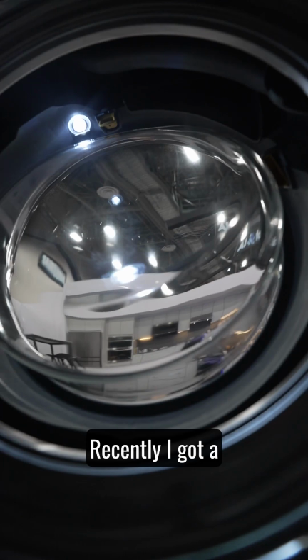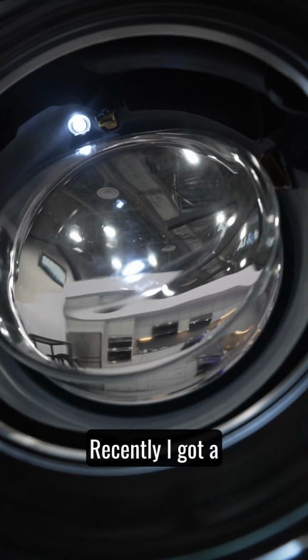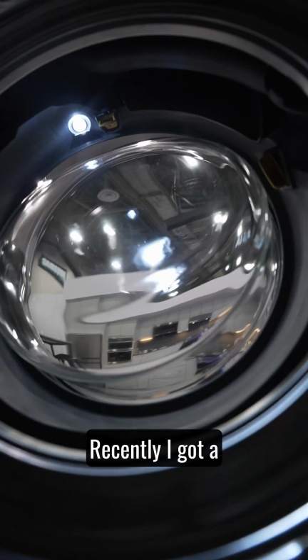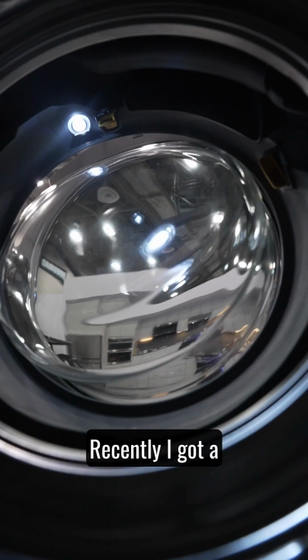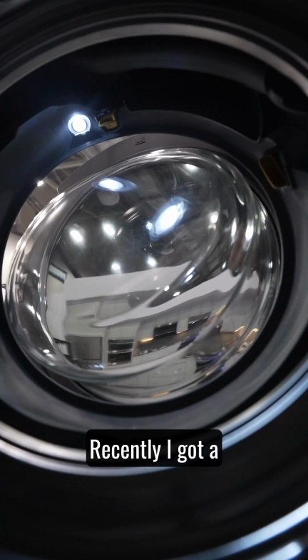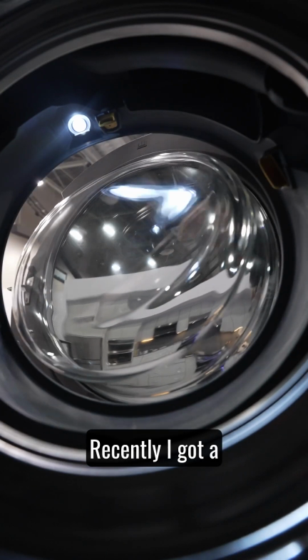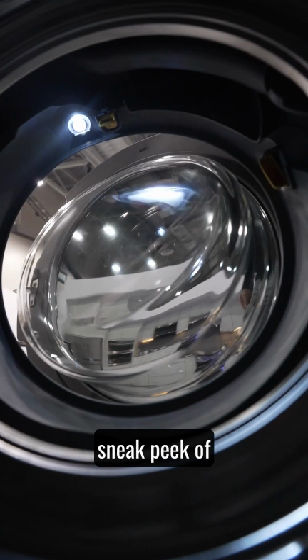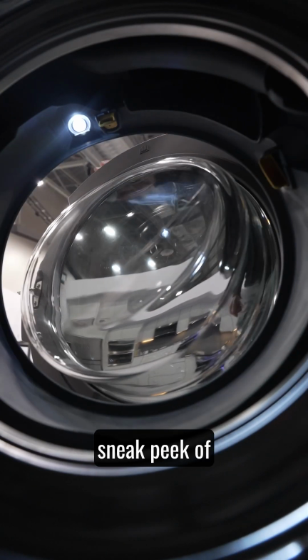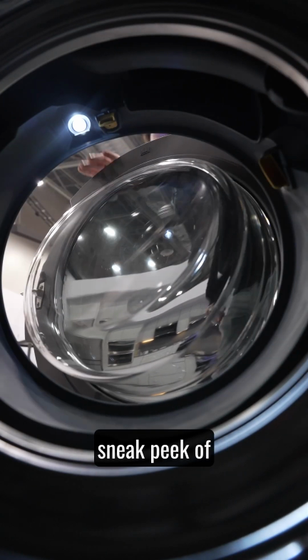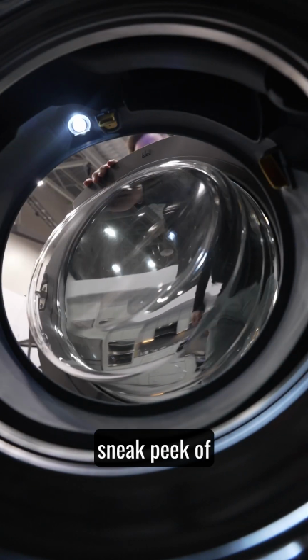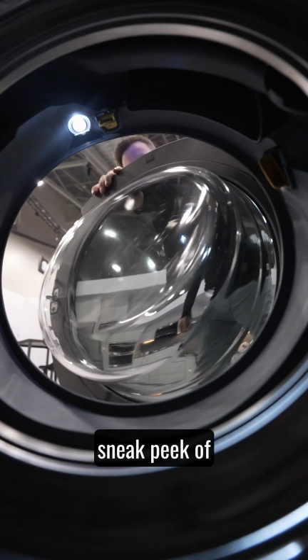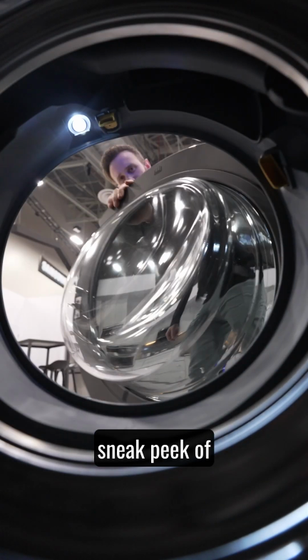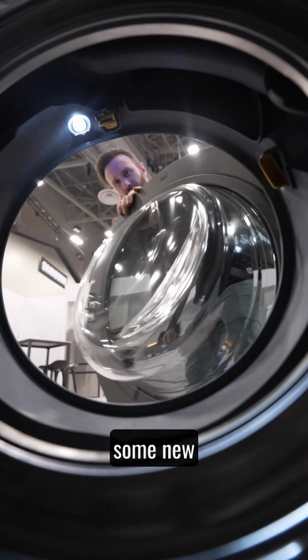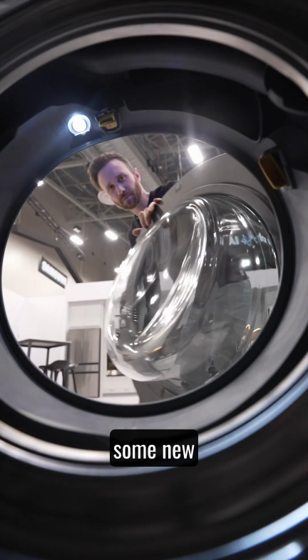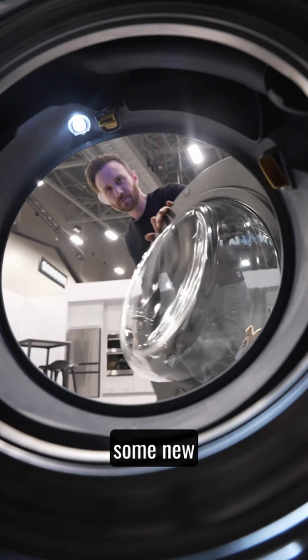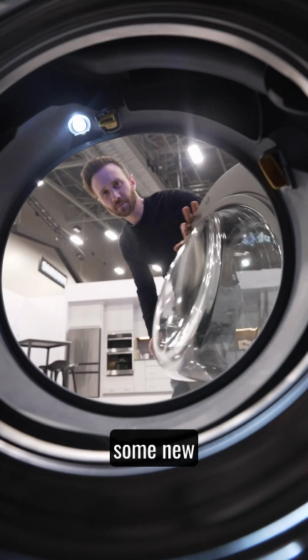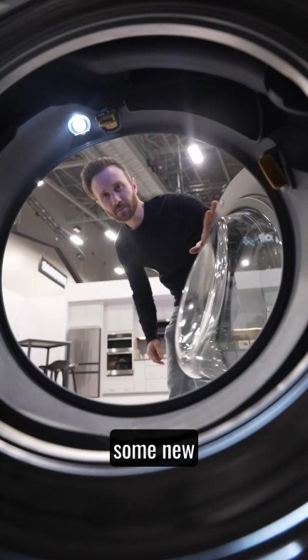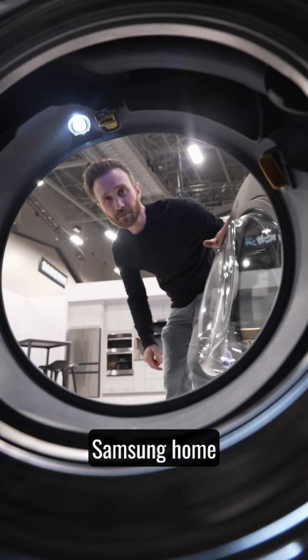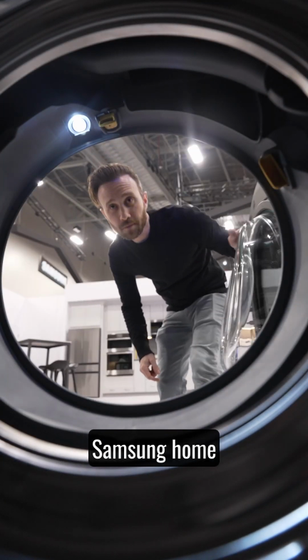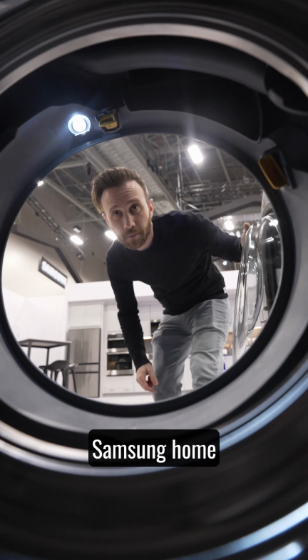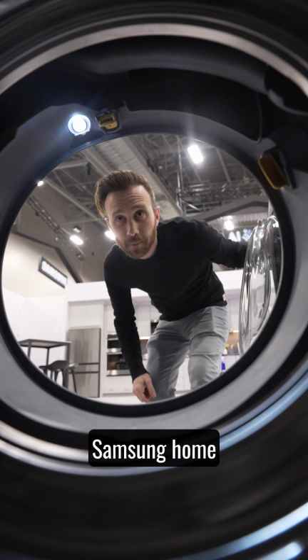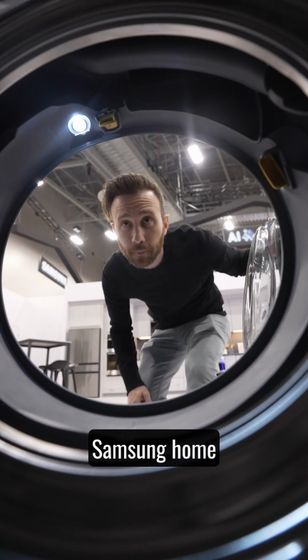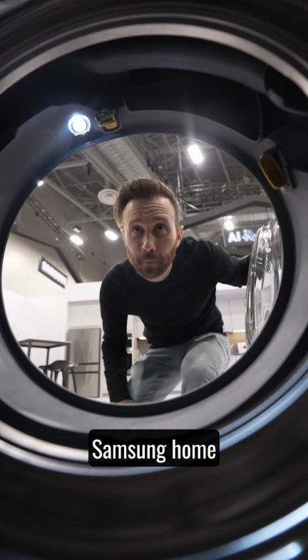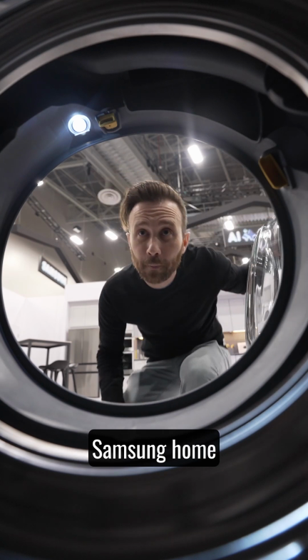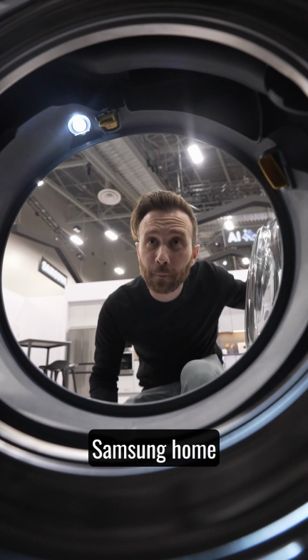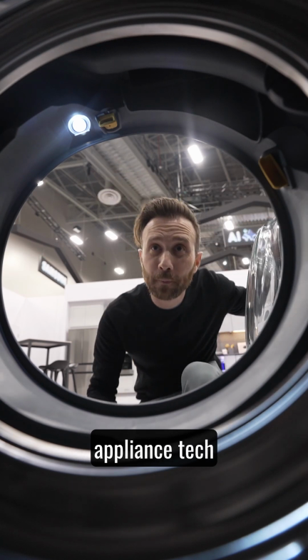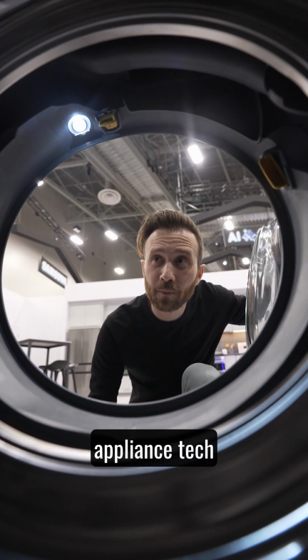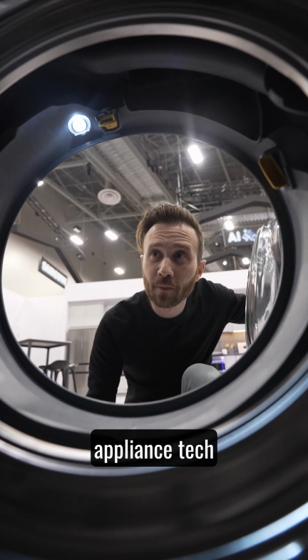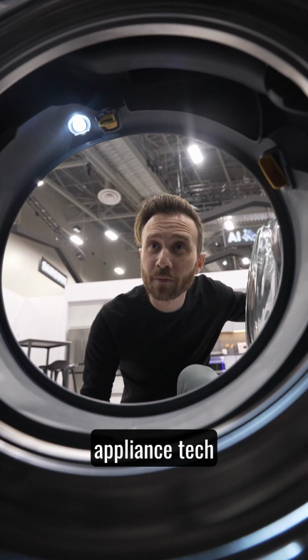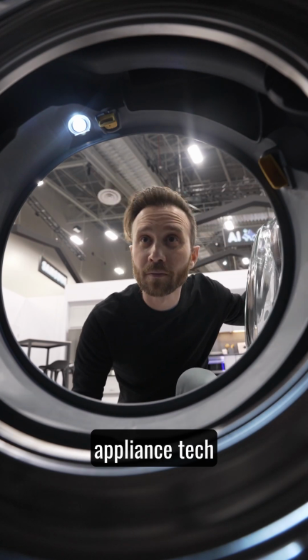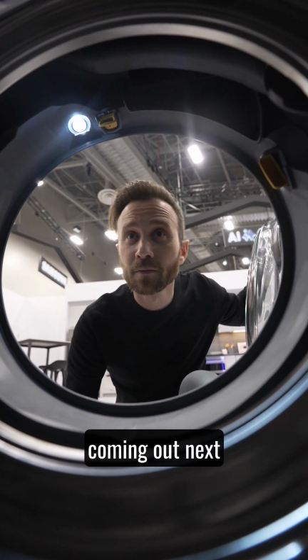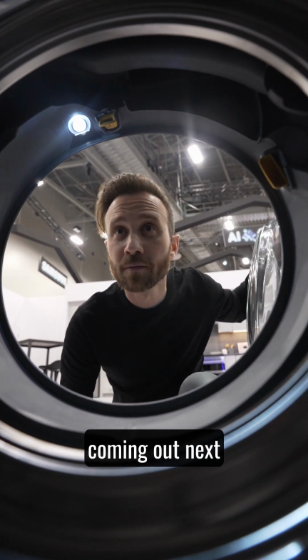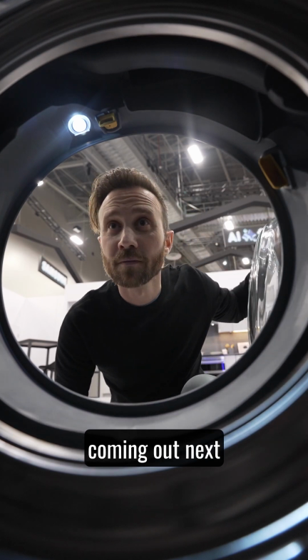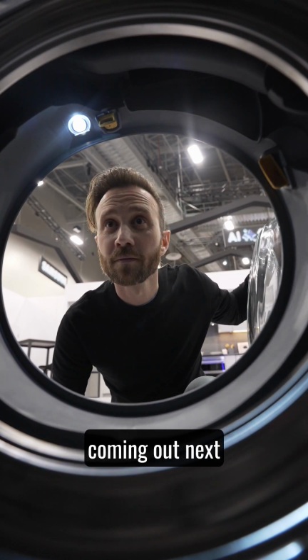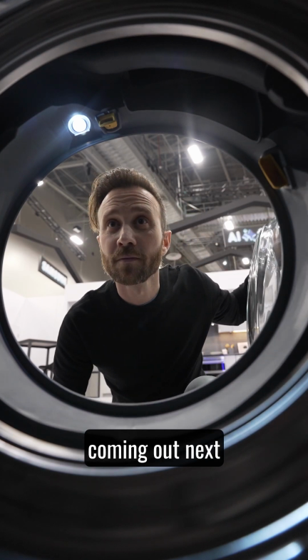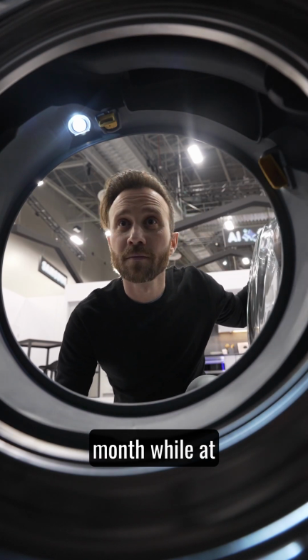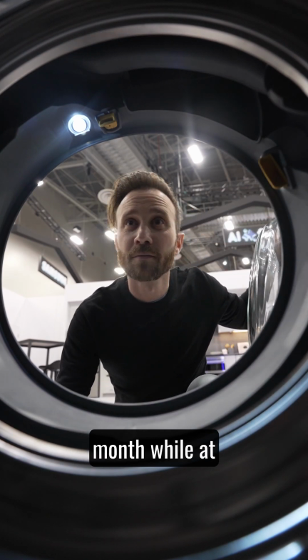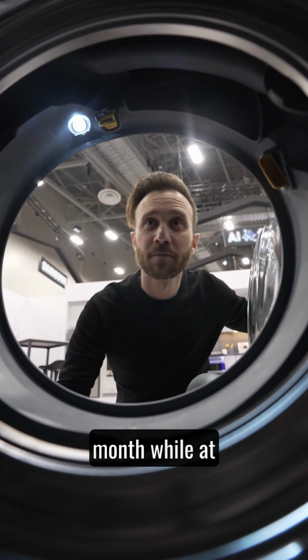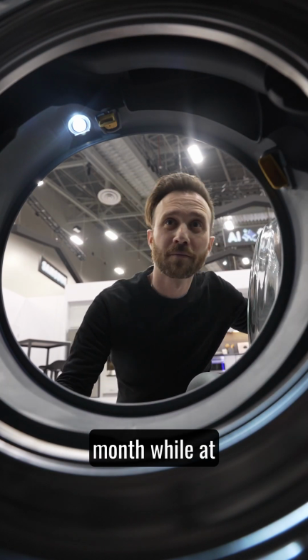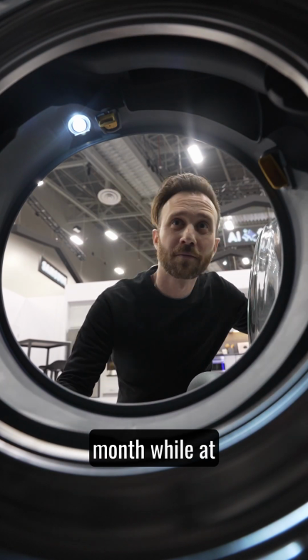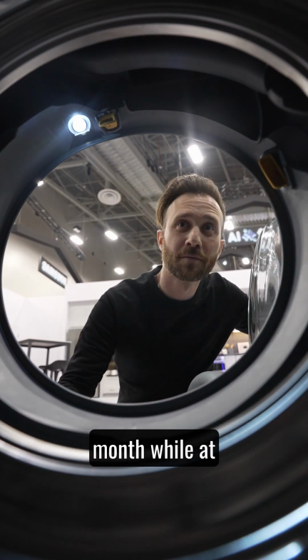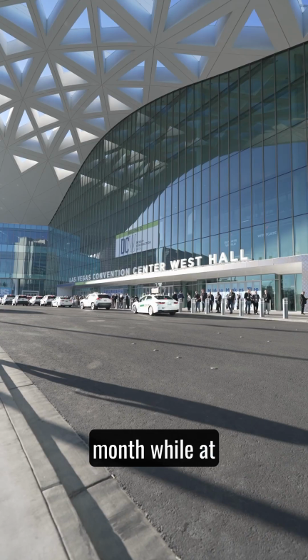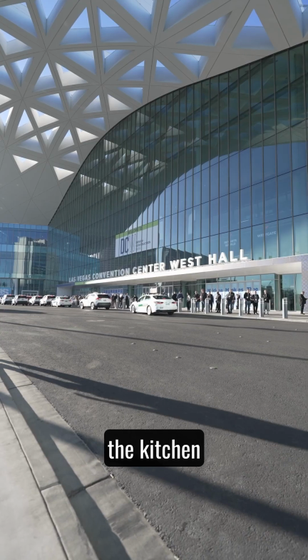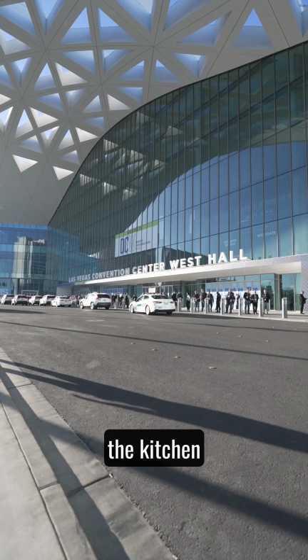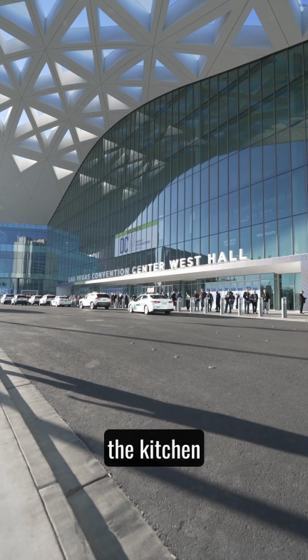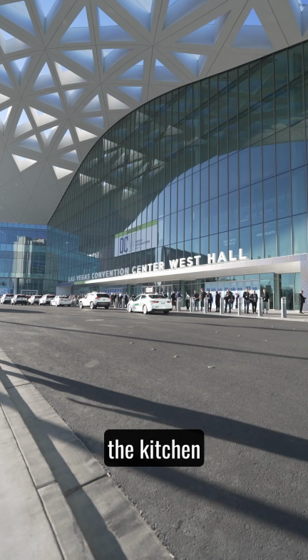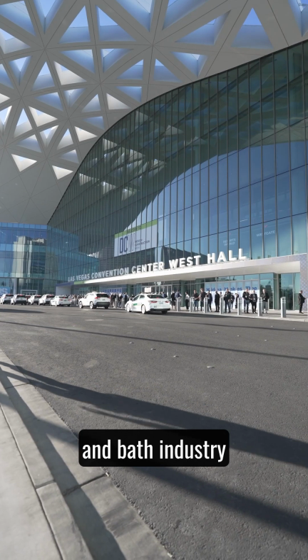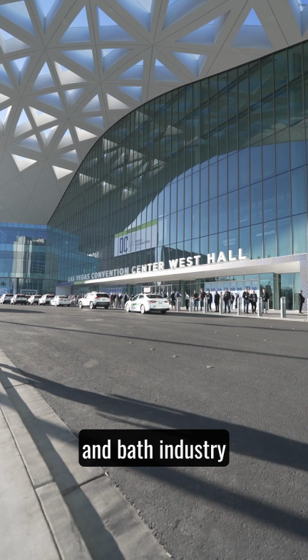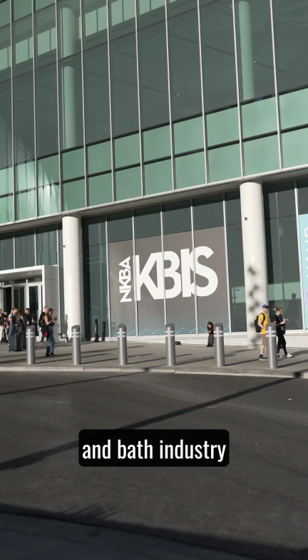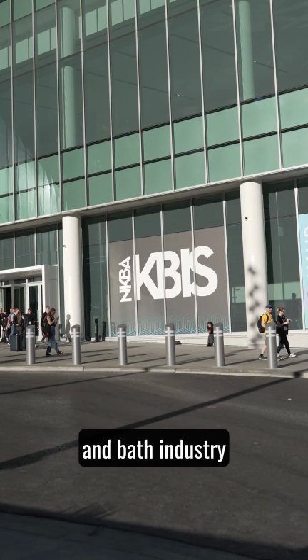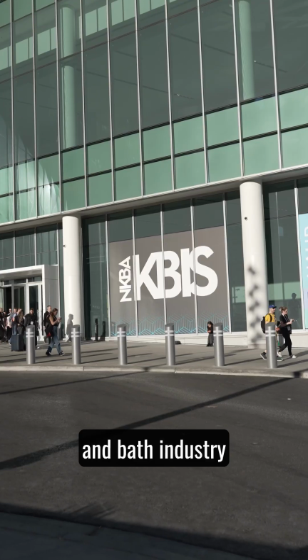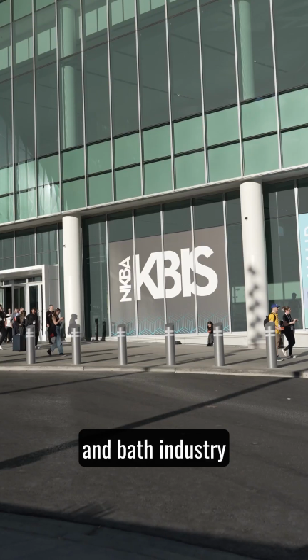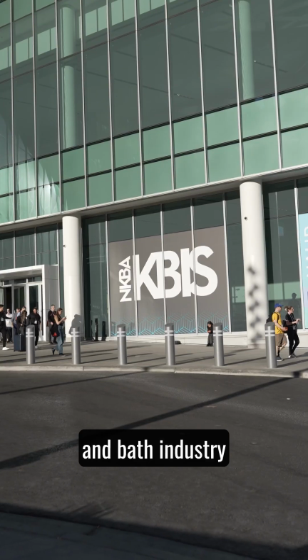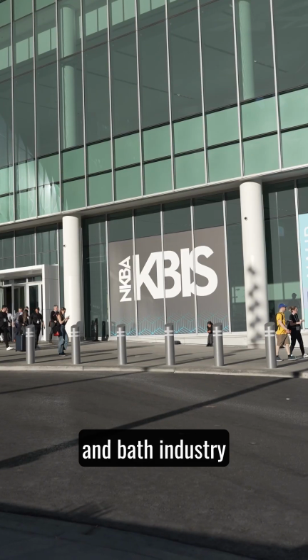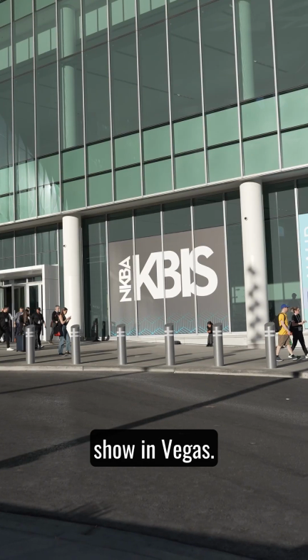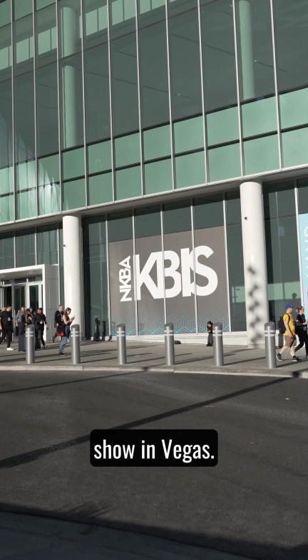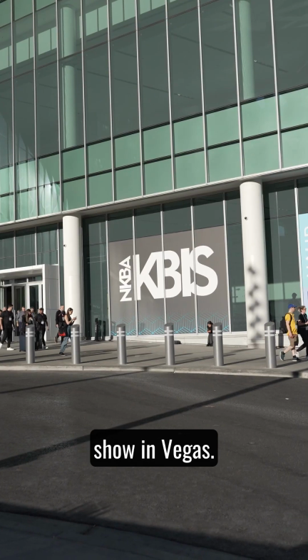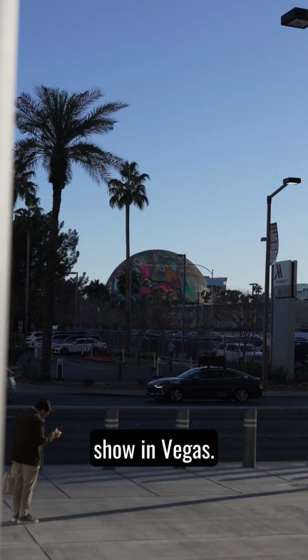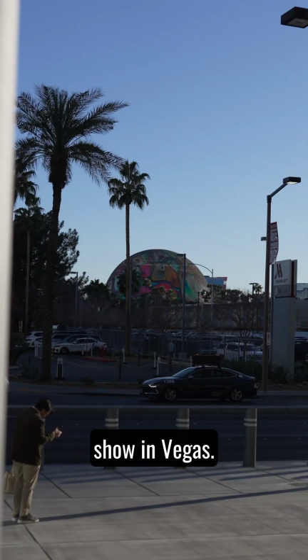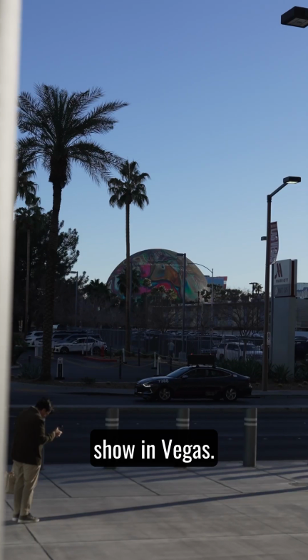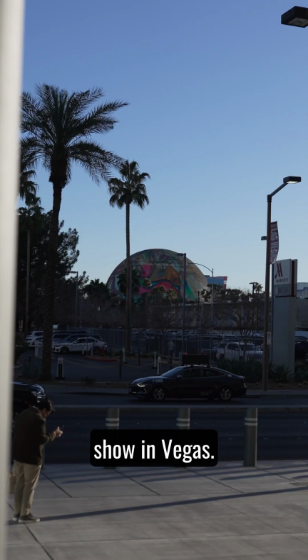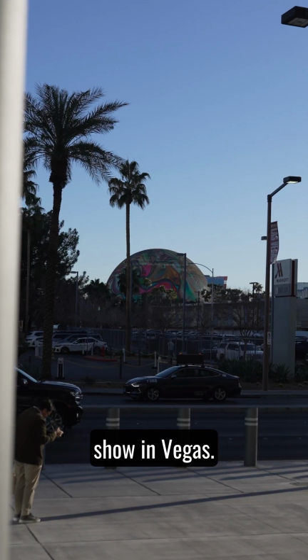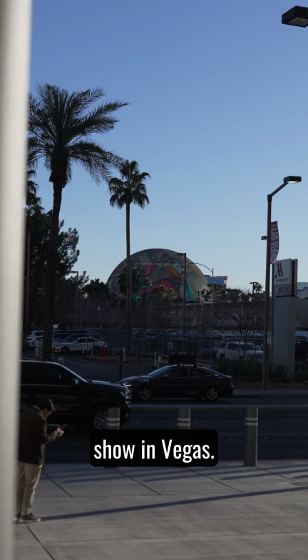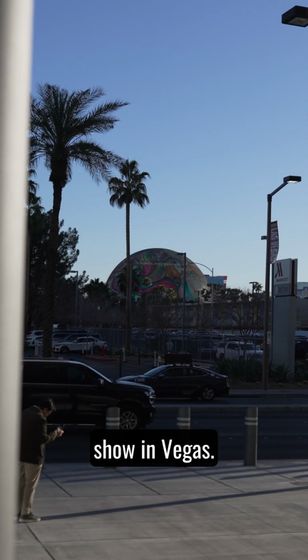Recently, I got a sneak peek of some of the new Samsung home appliance tech coming out next month while at the Kitchen and Bath Industry Show in Vegas.